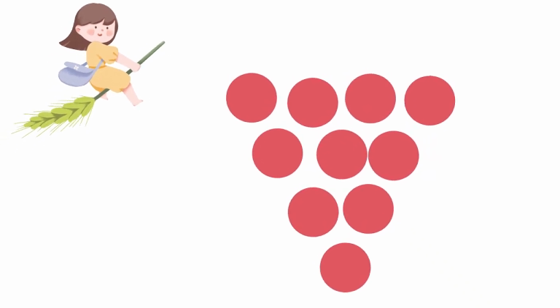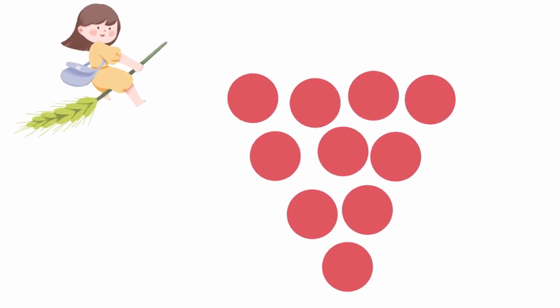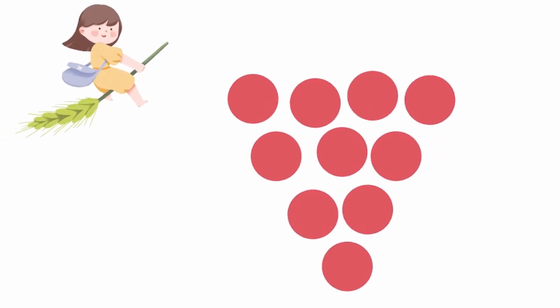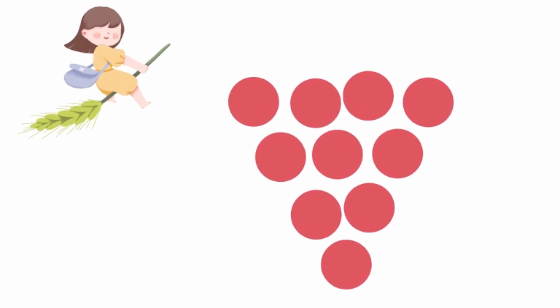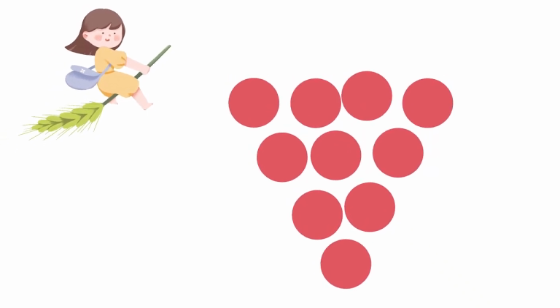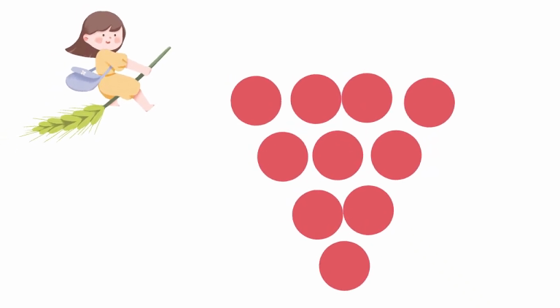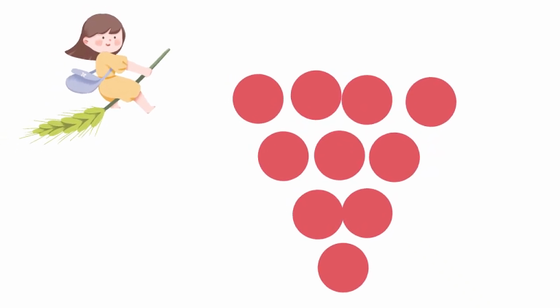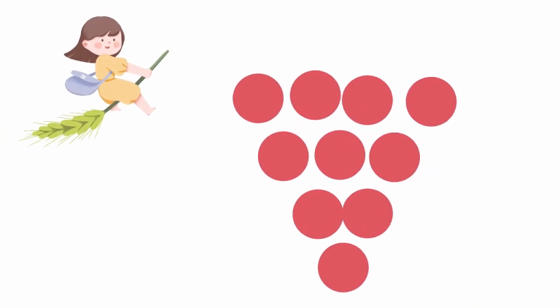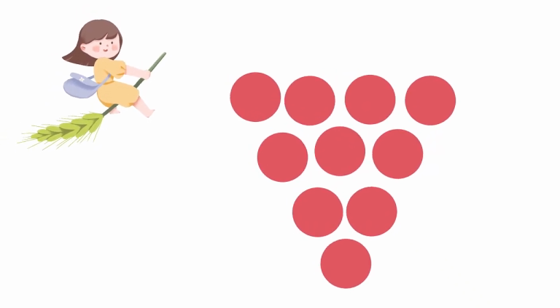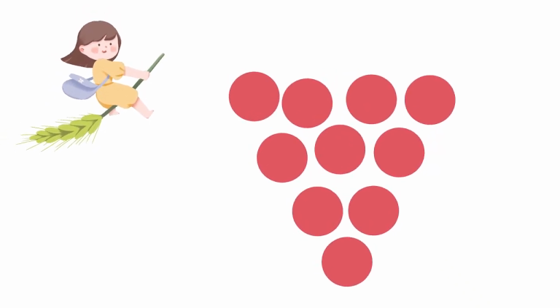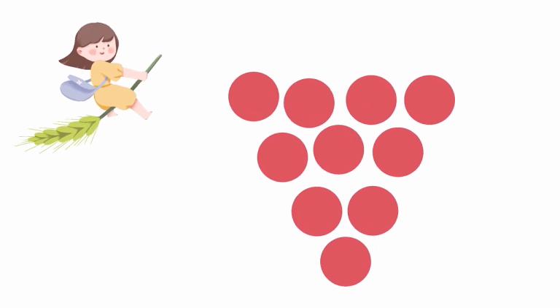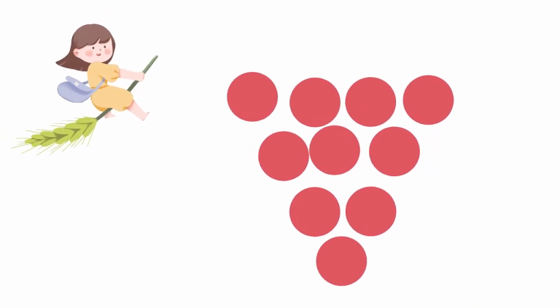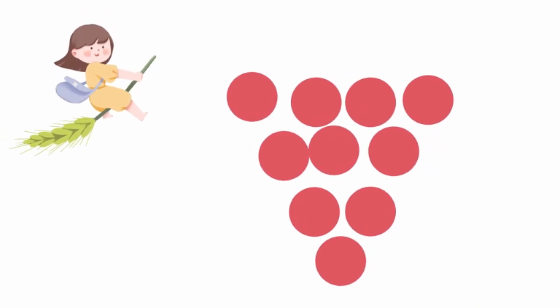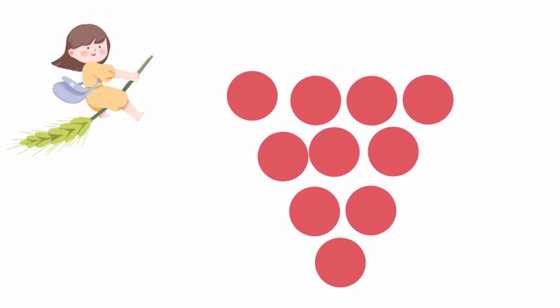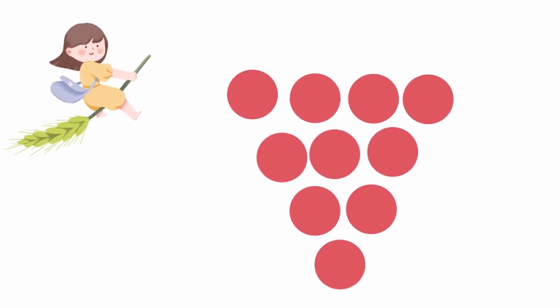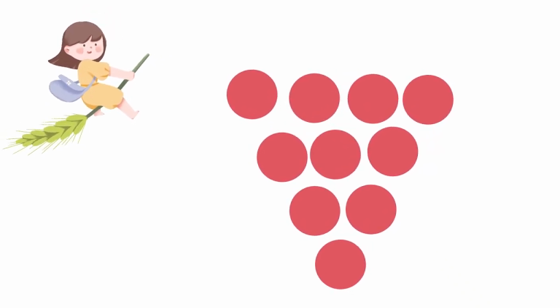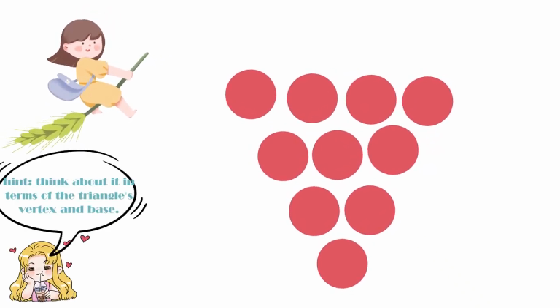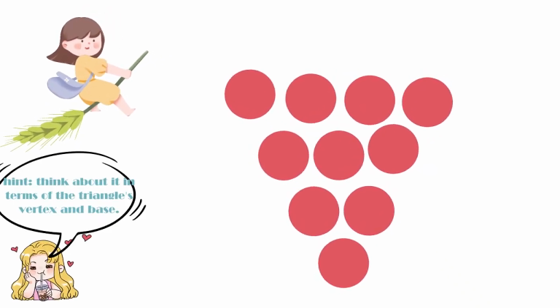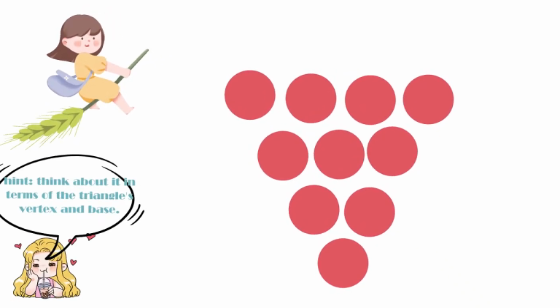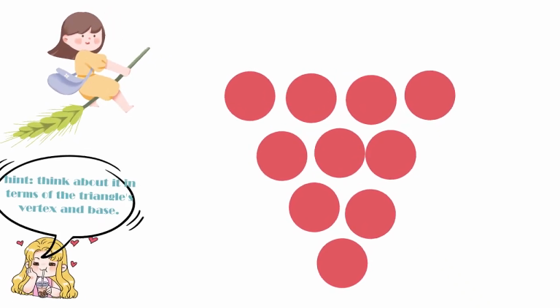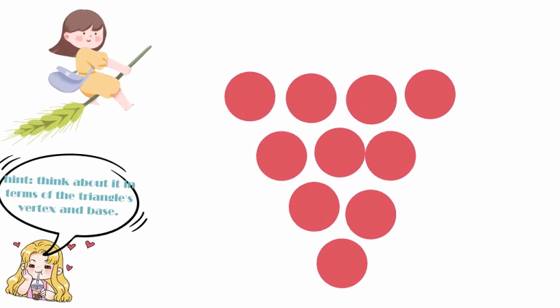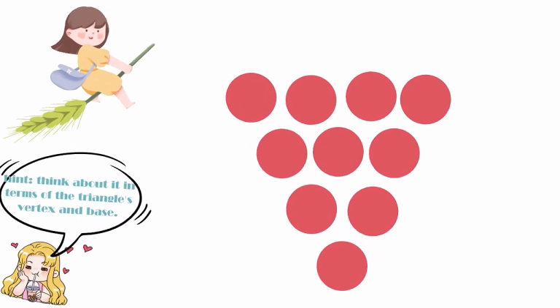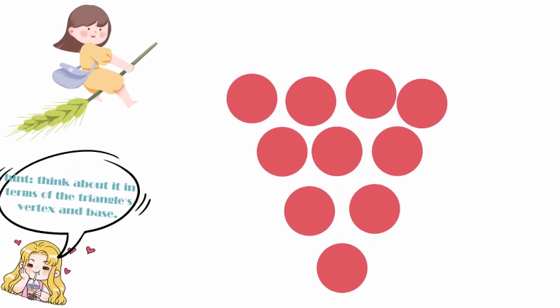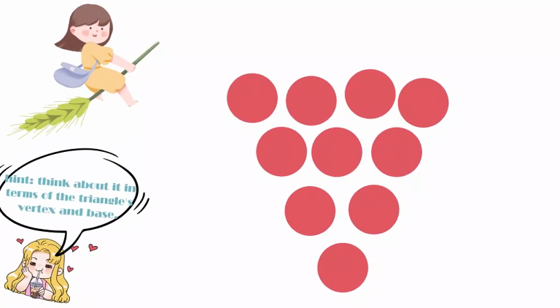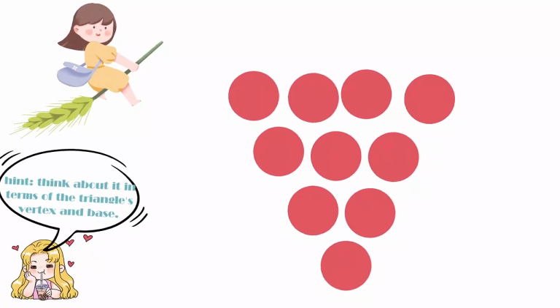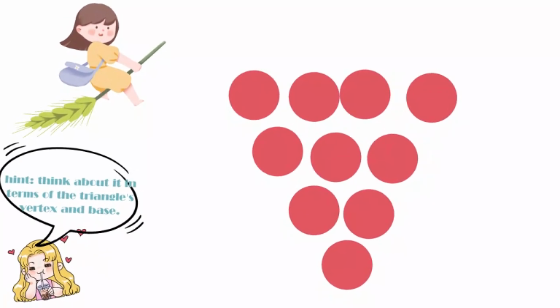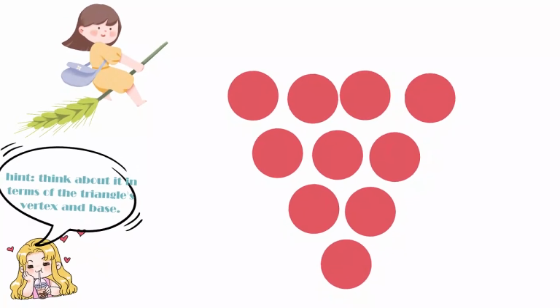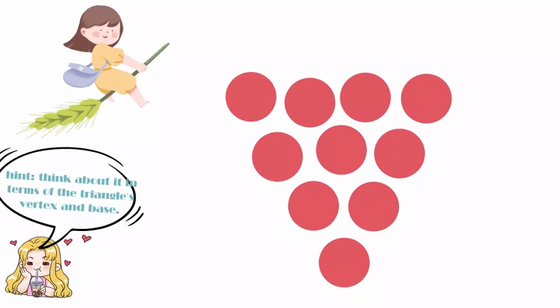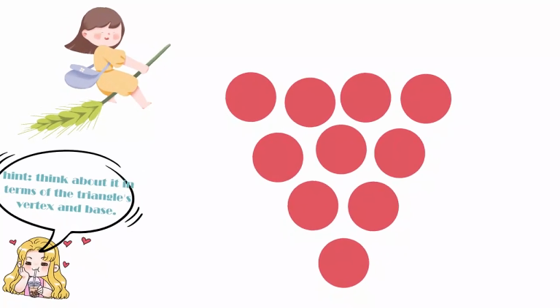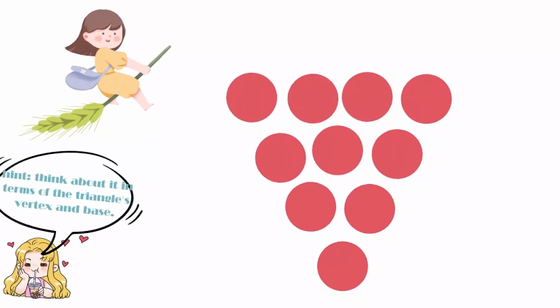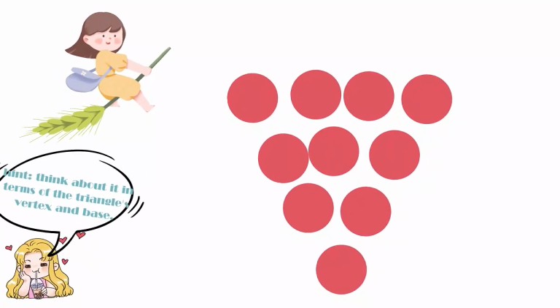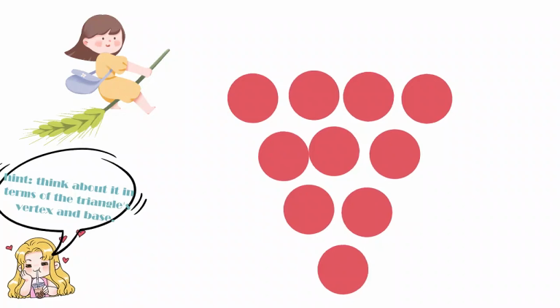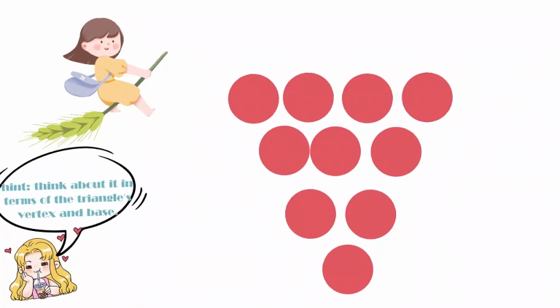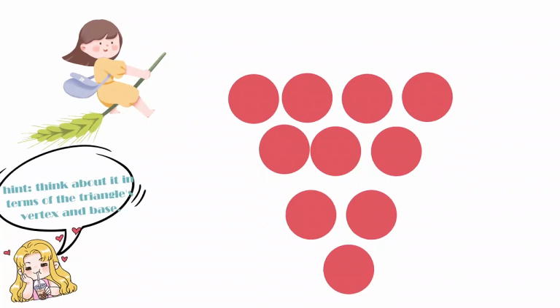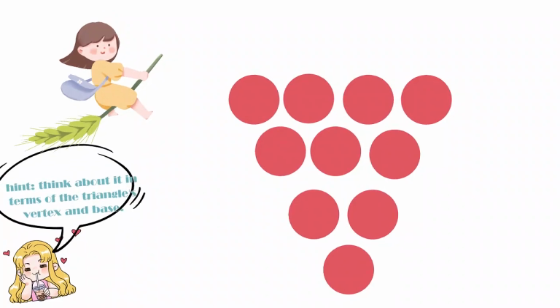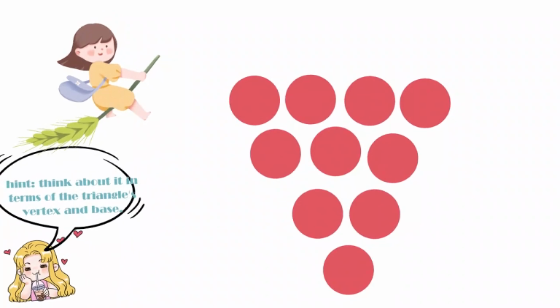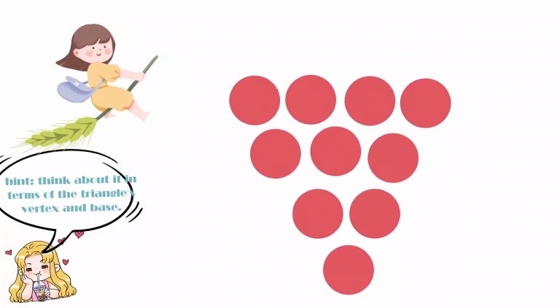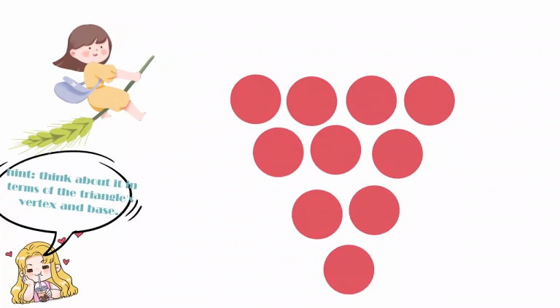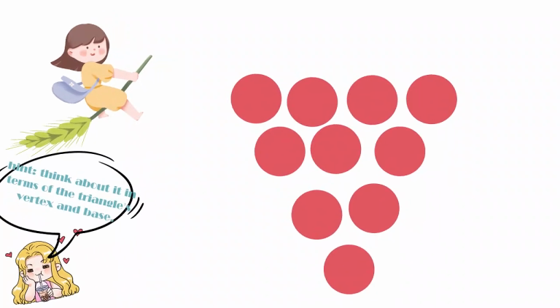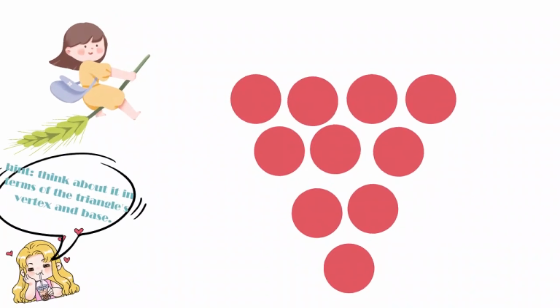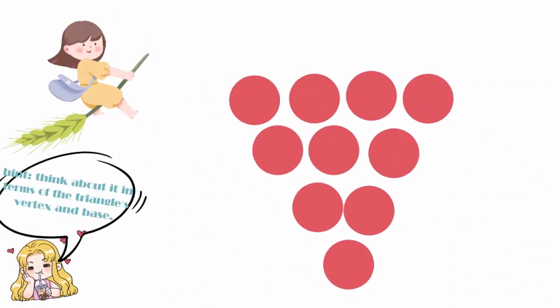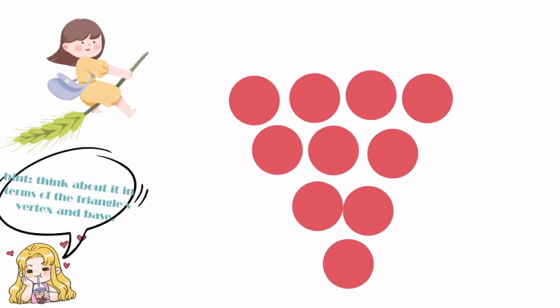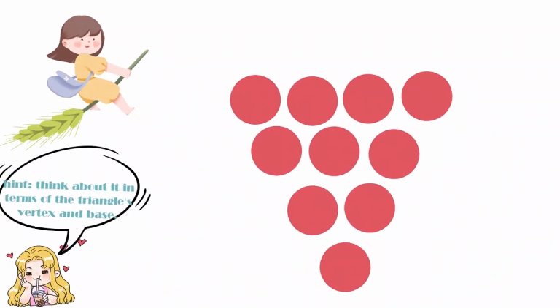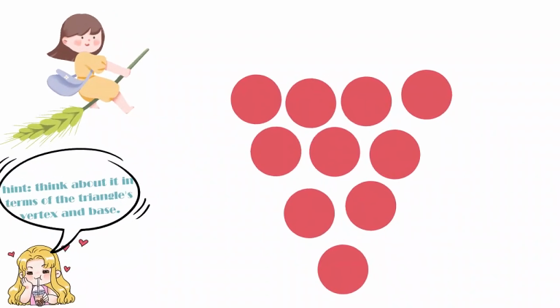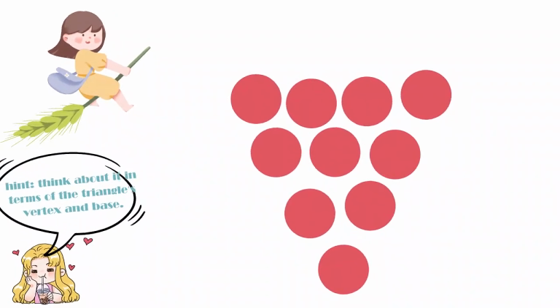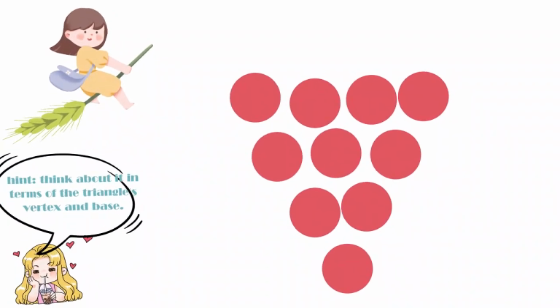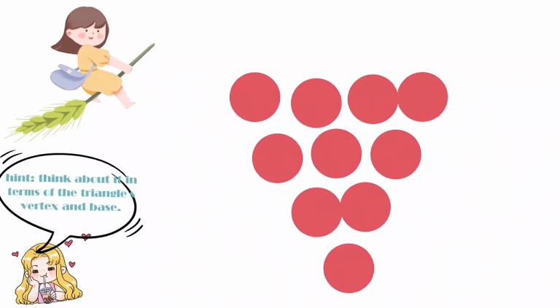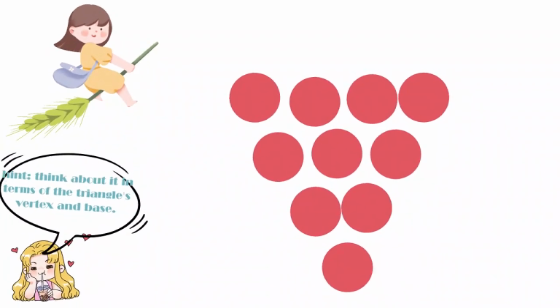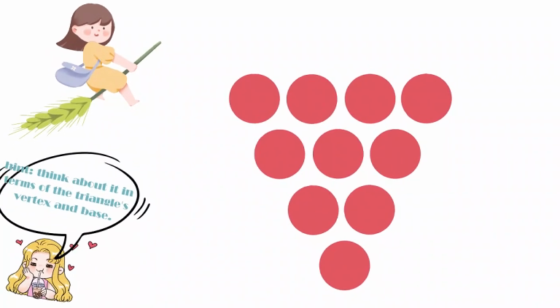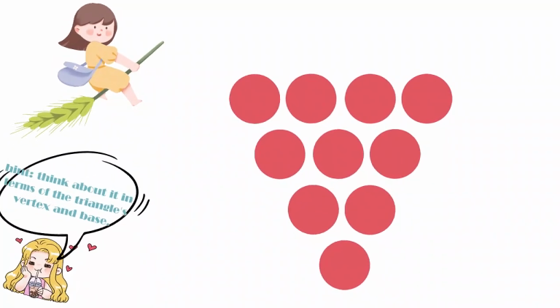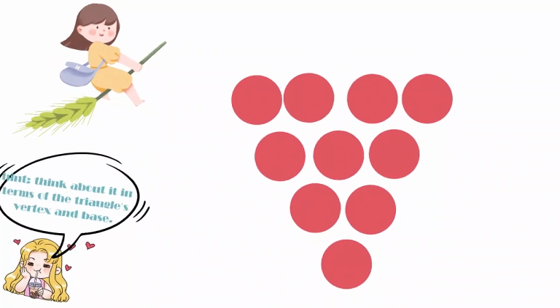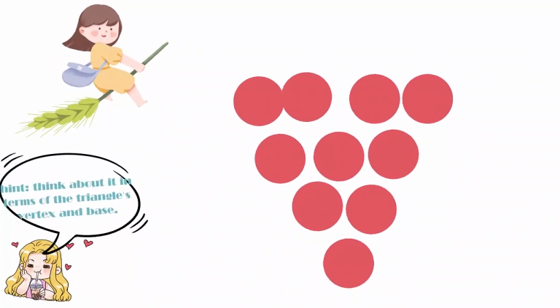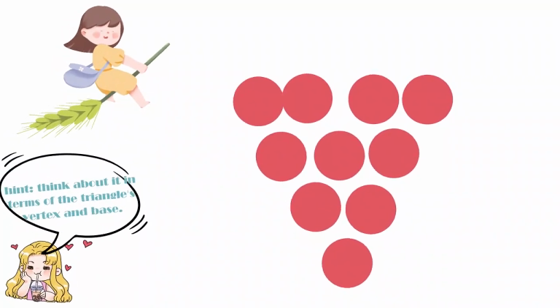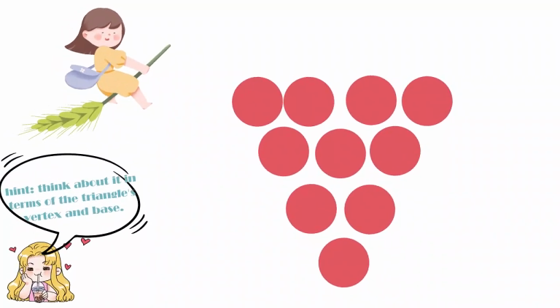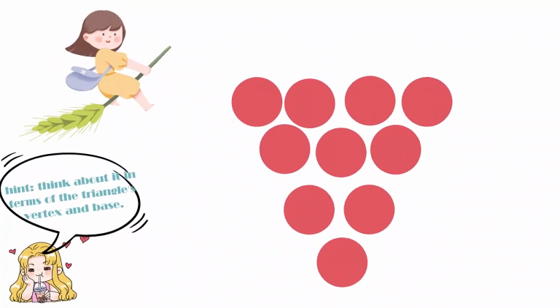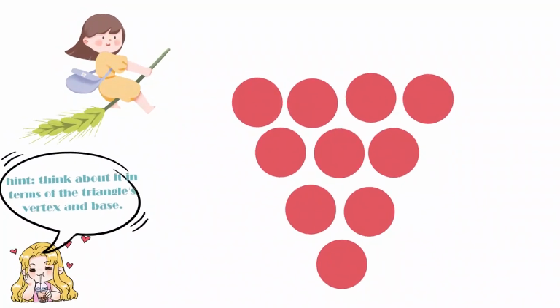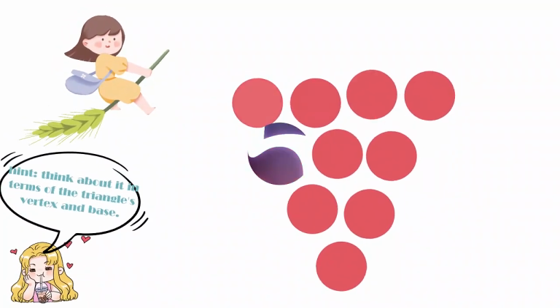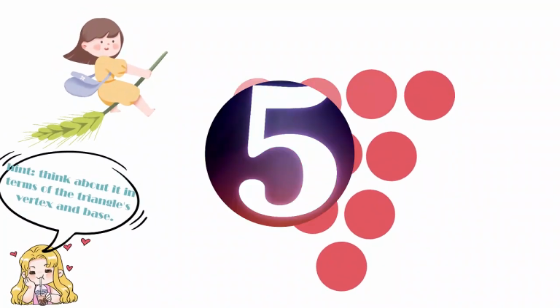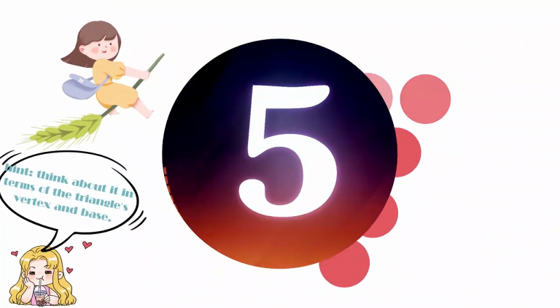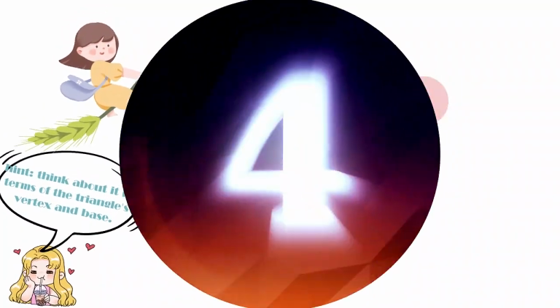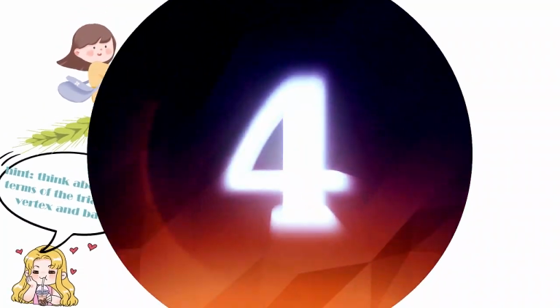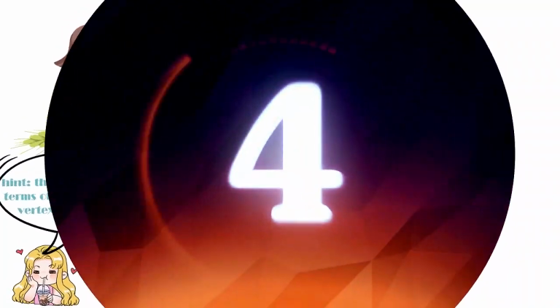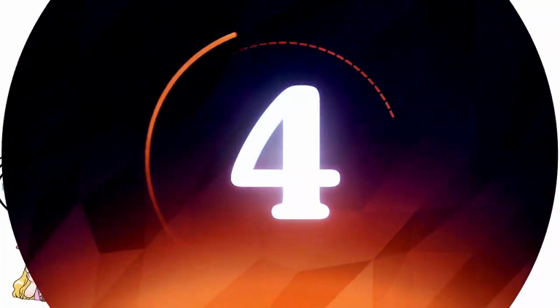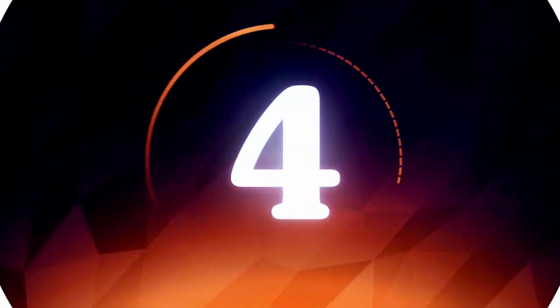Here's a hint: think about it in terms of the triangle's vertex and base. Feel free to leave your thoughts in the comments.